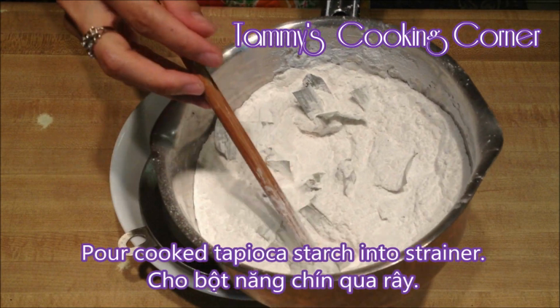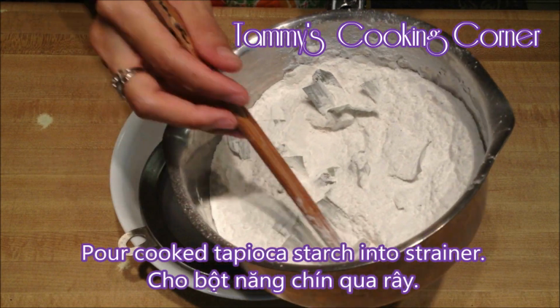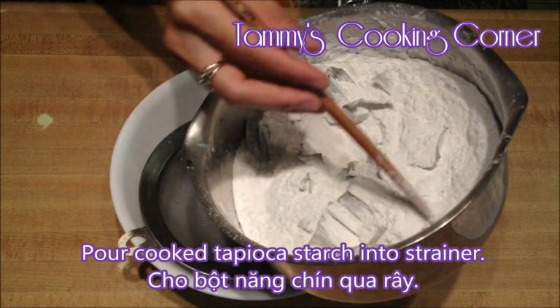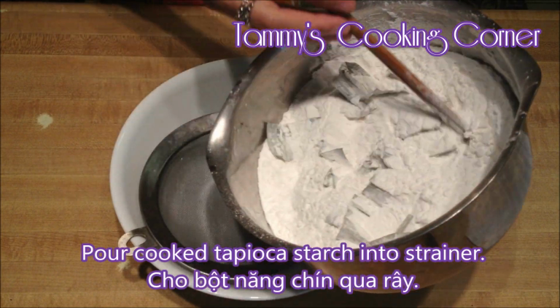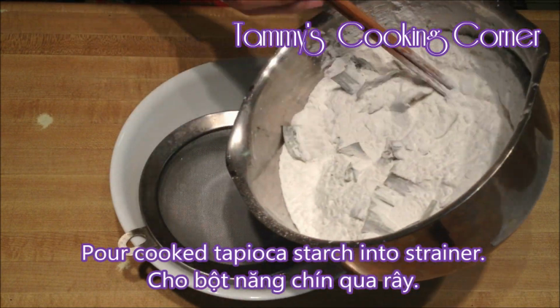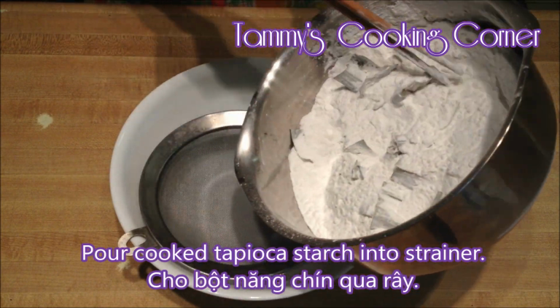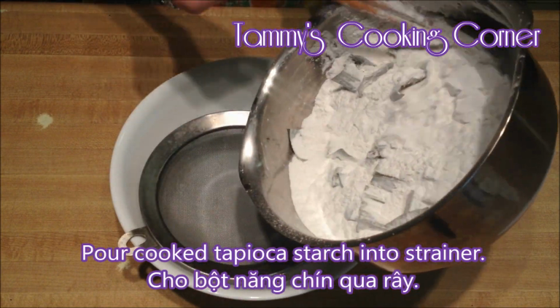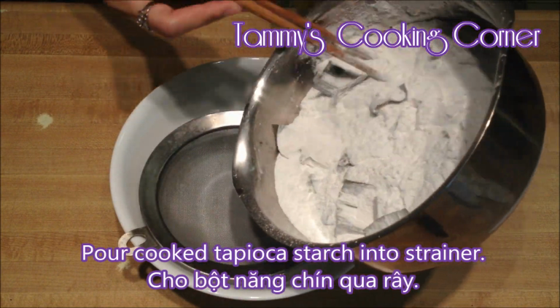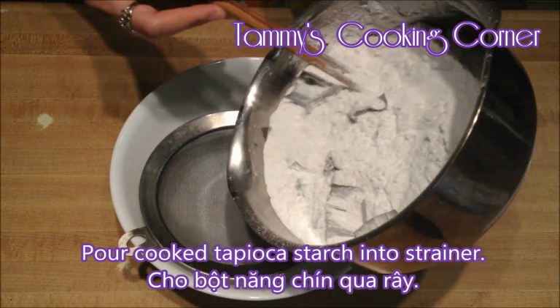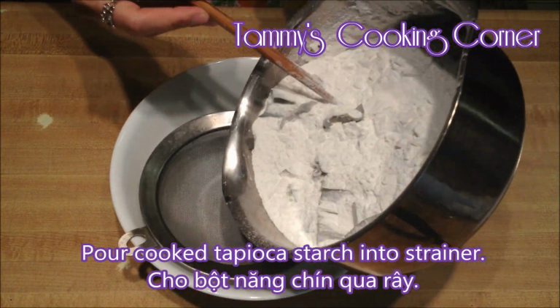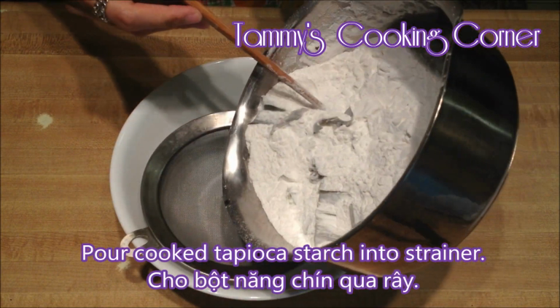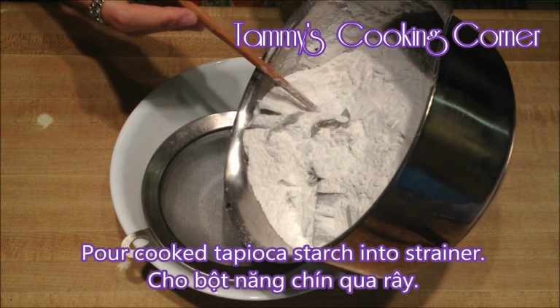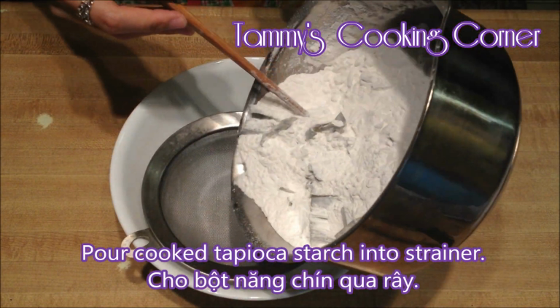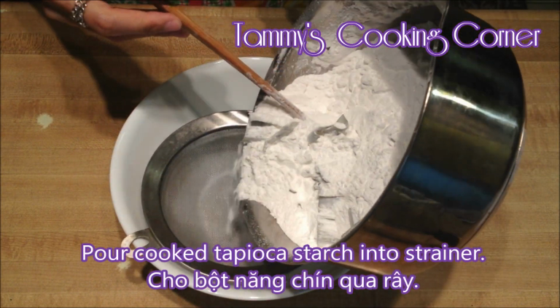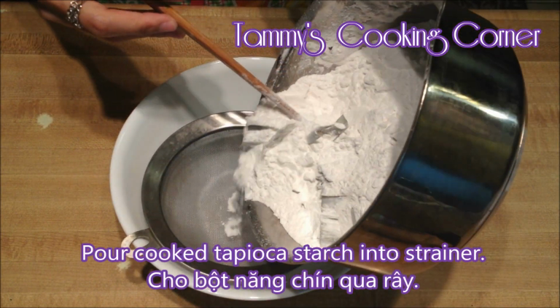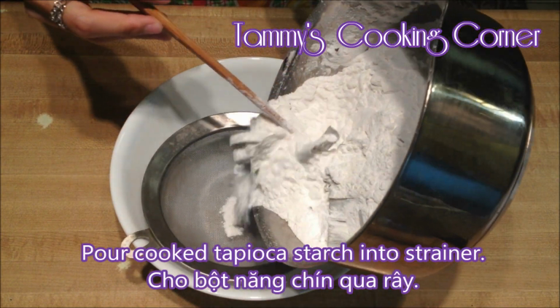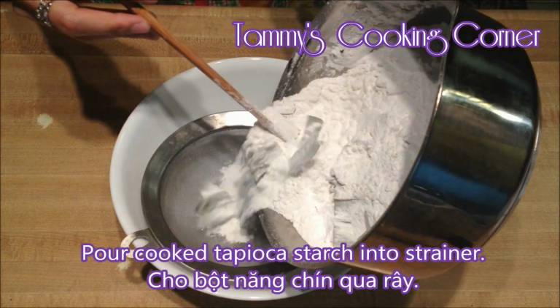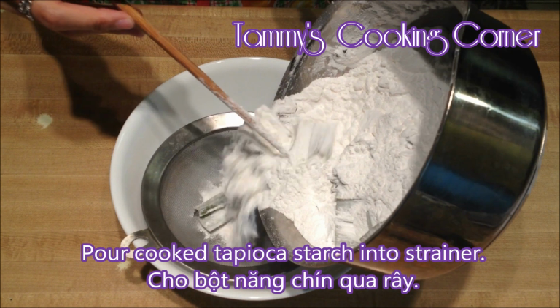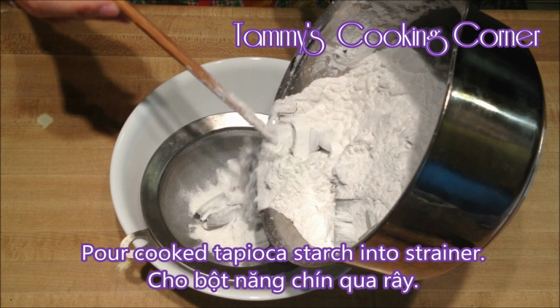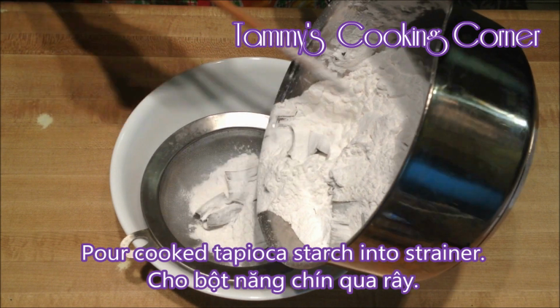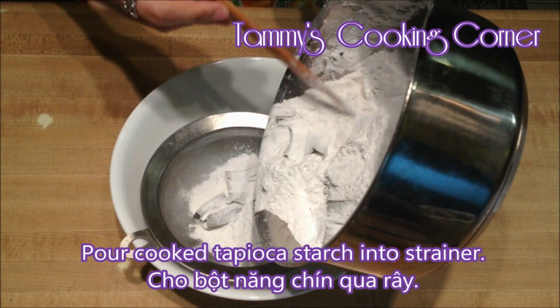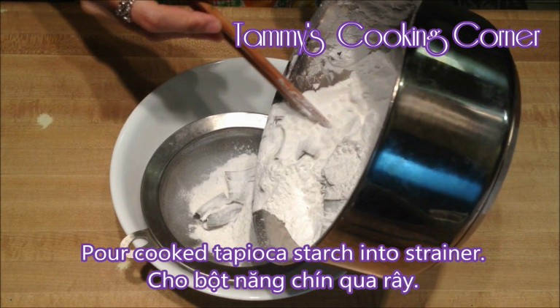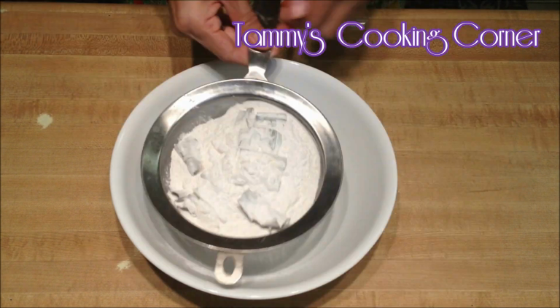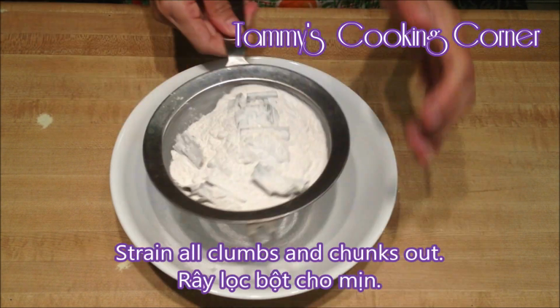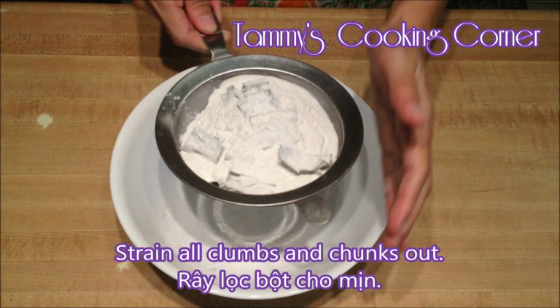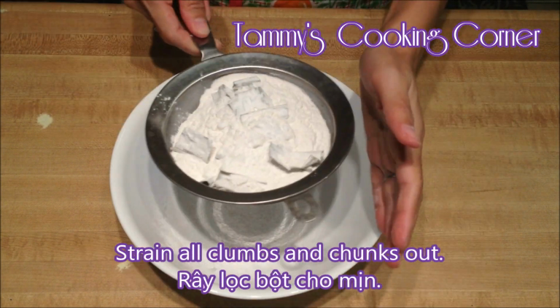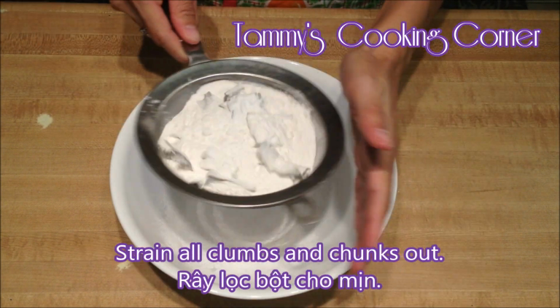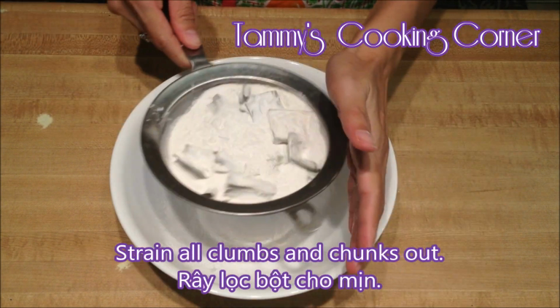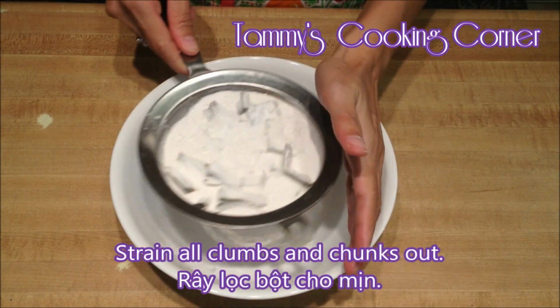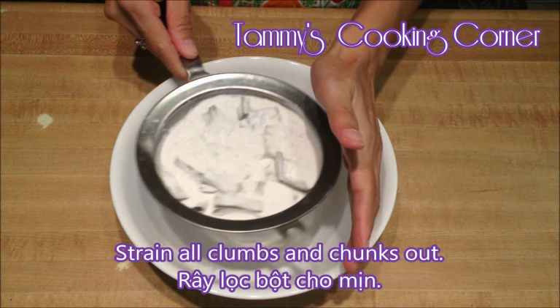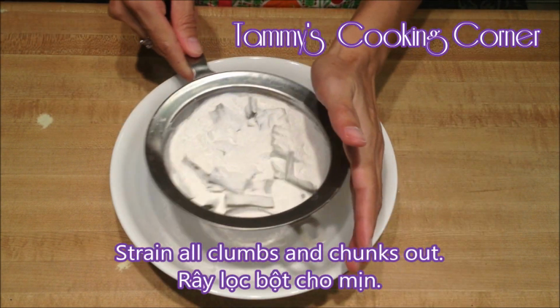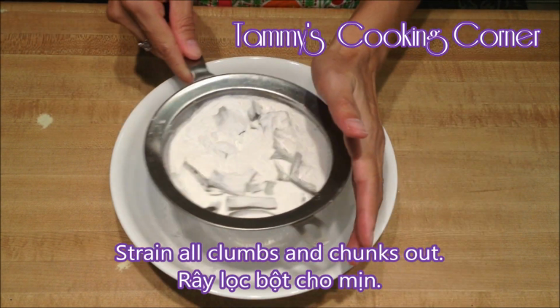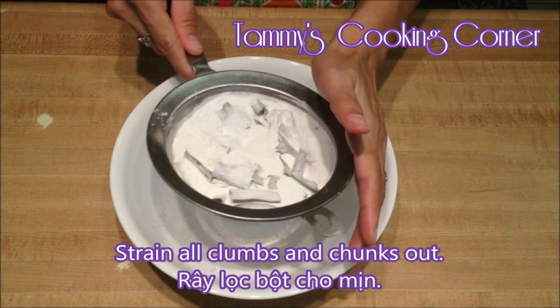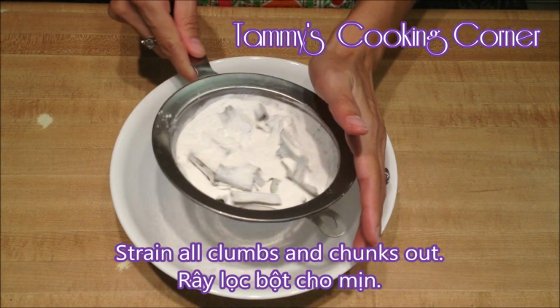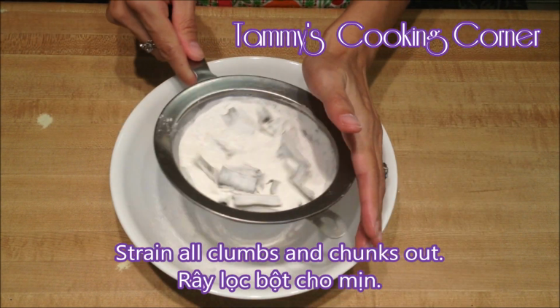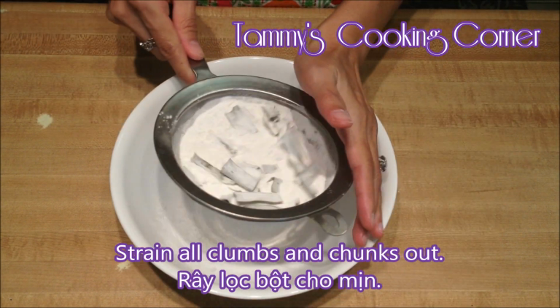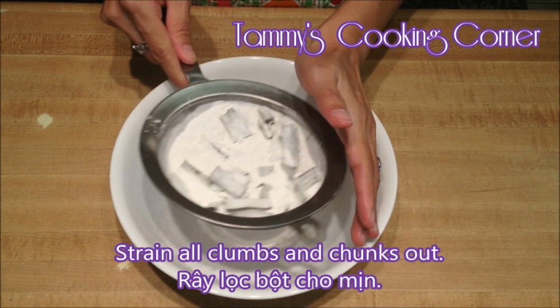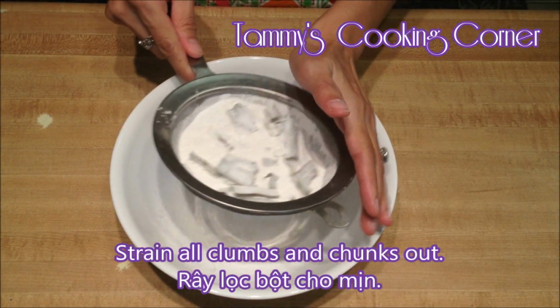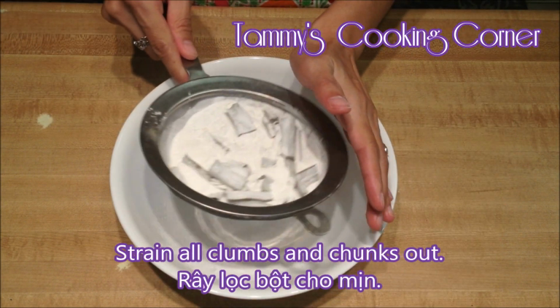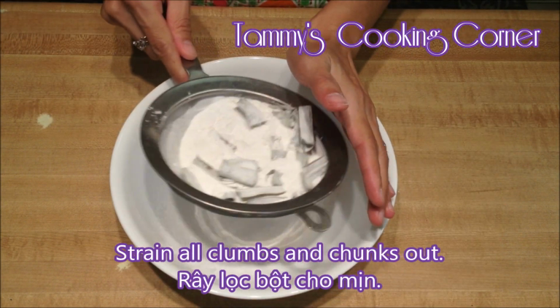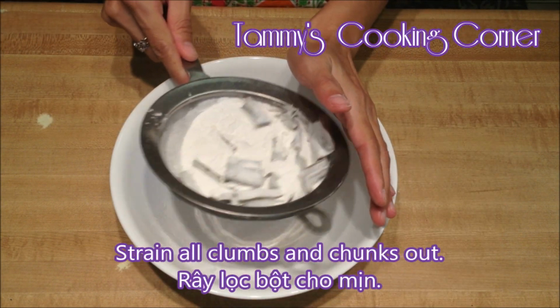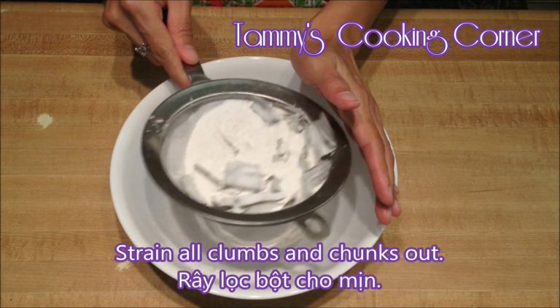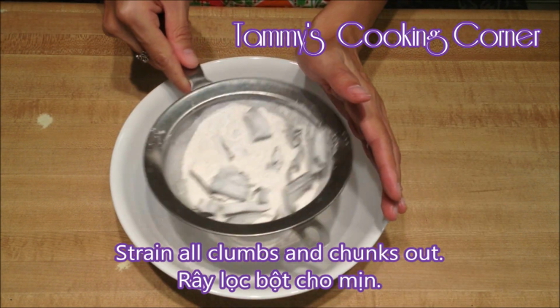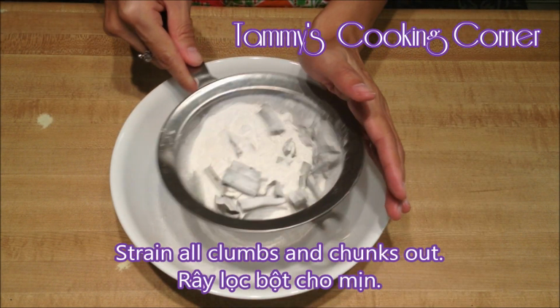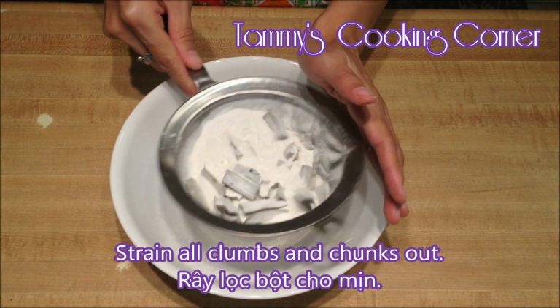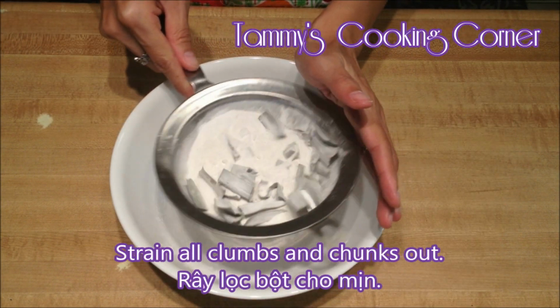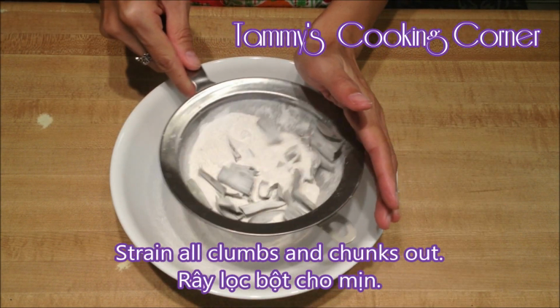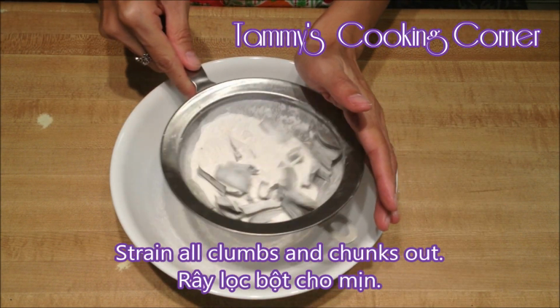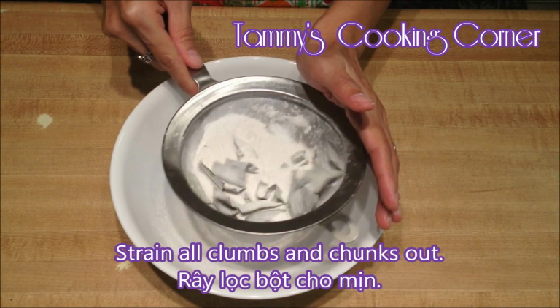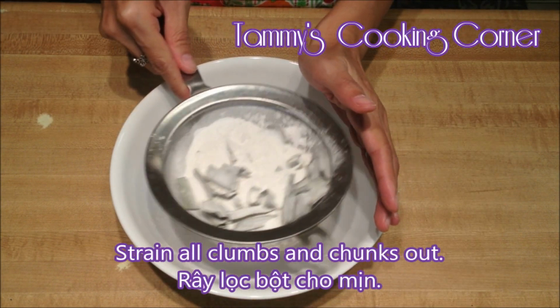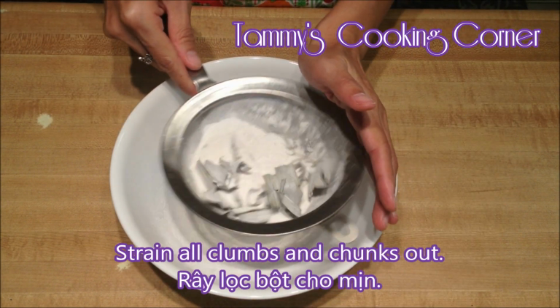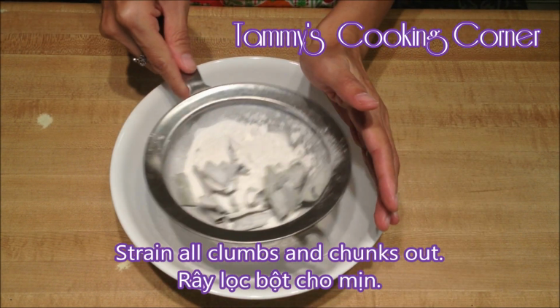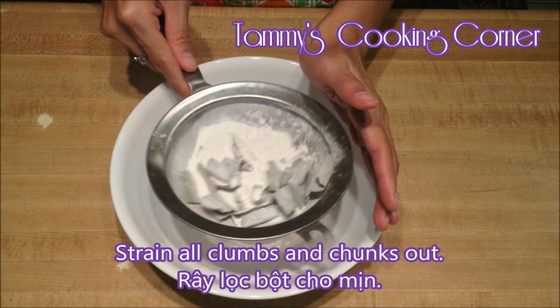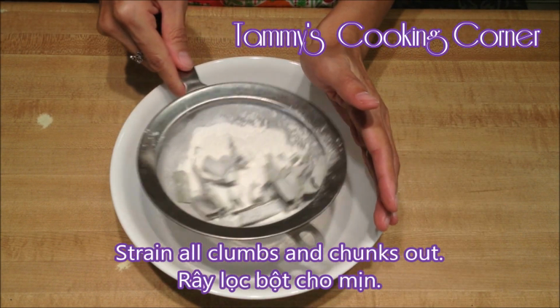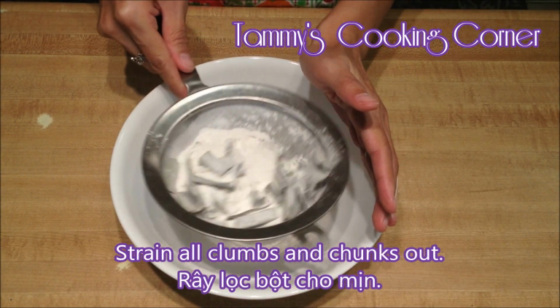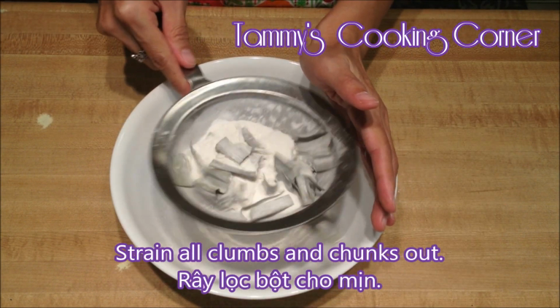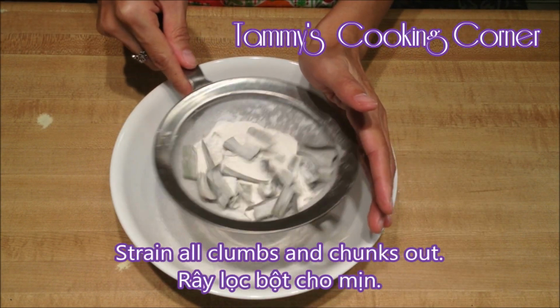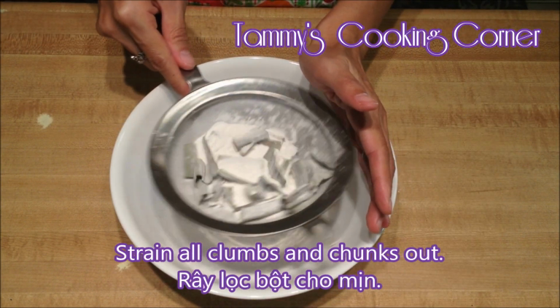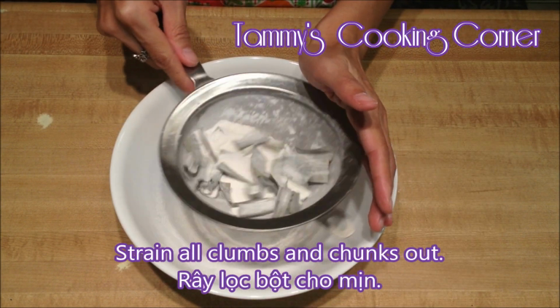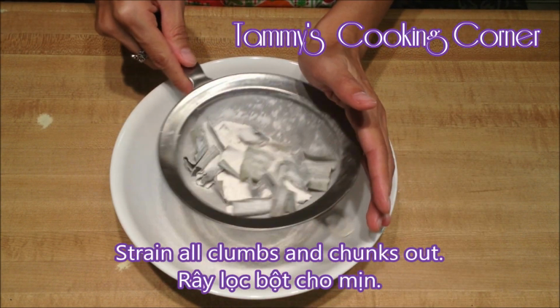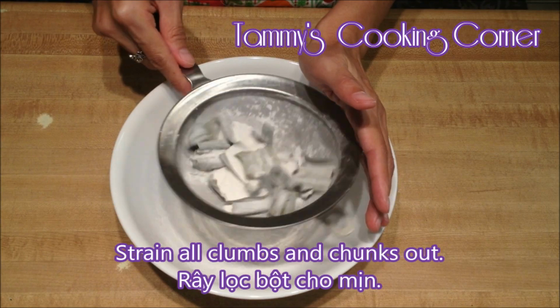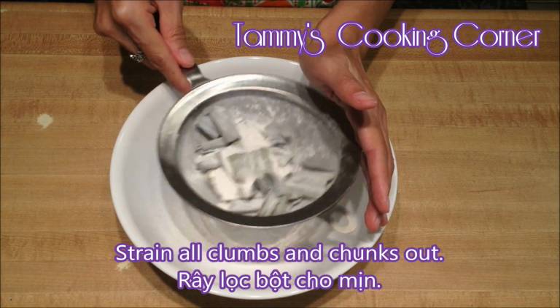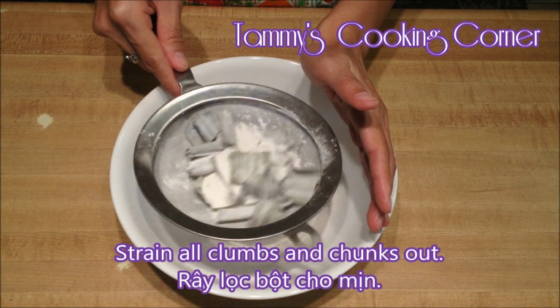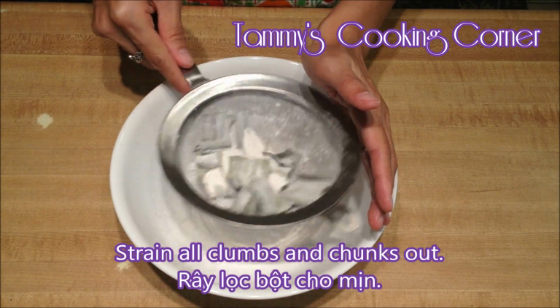Now back to the tapioca starch. Pour the cooked tapioca starch into a strainer and strain all the clumps and chunks out.